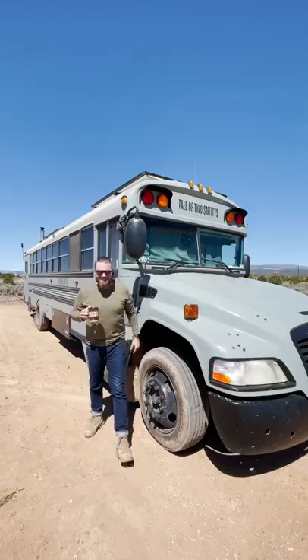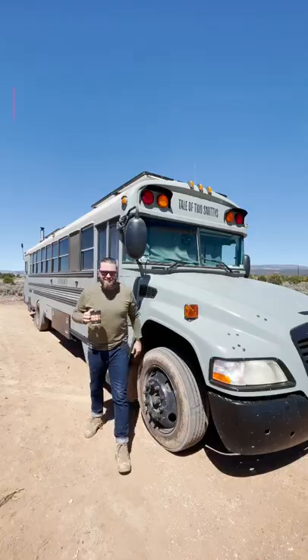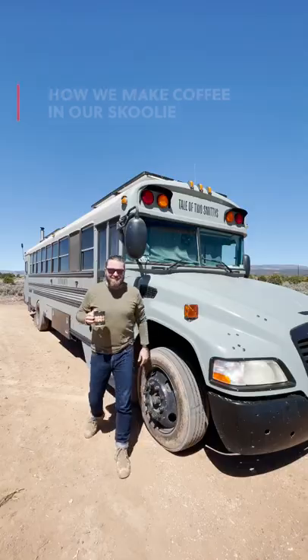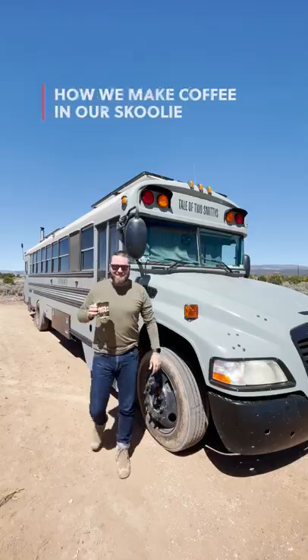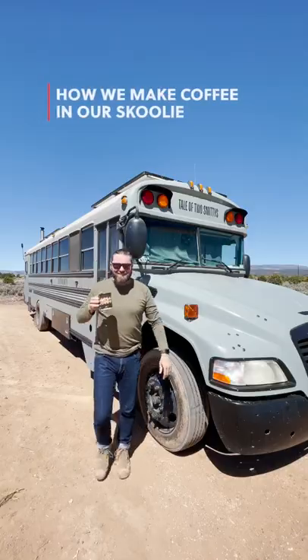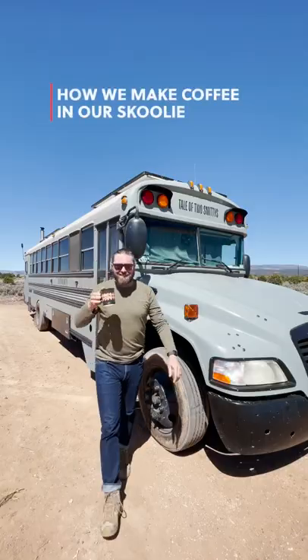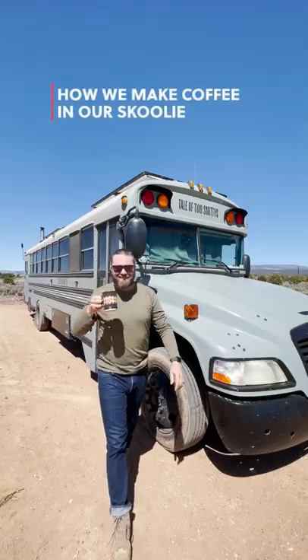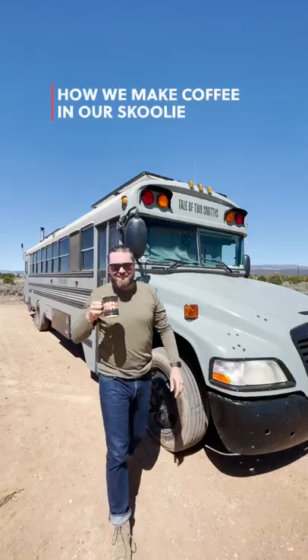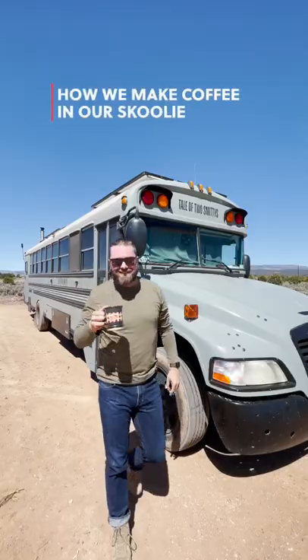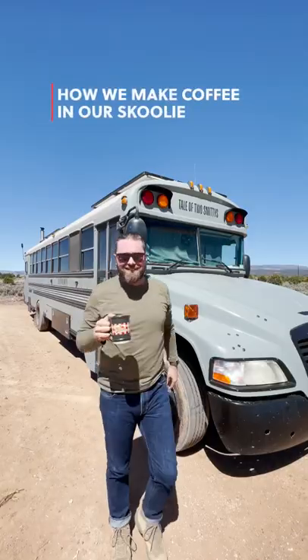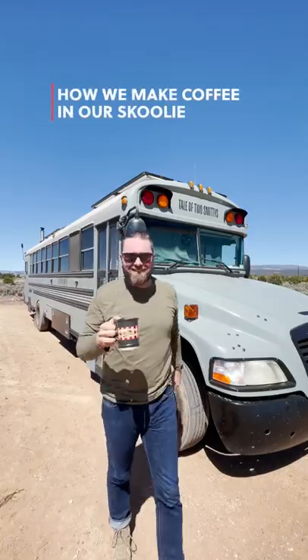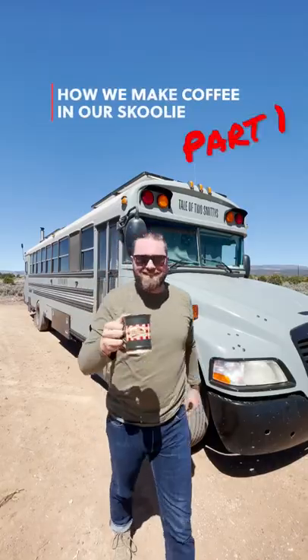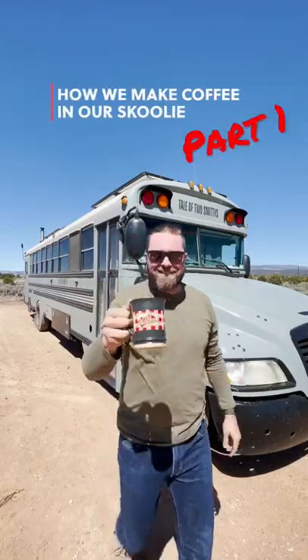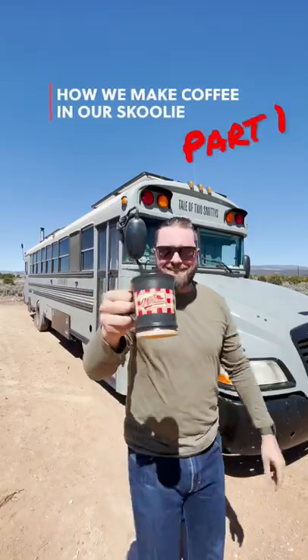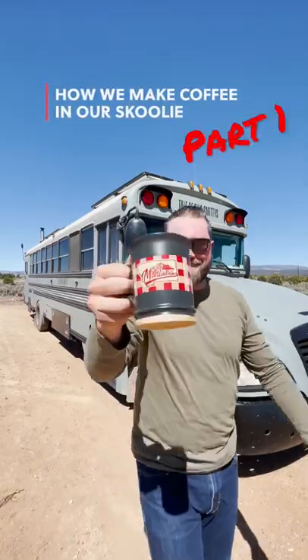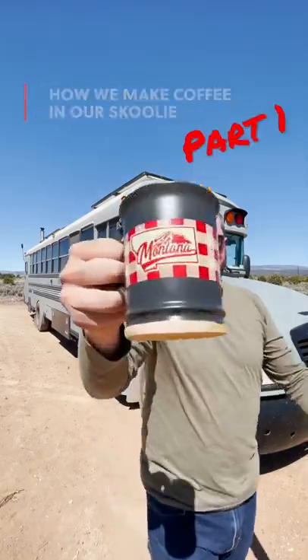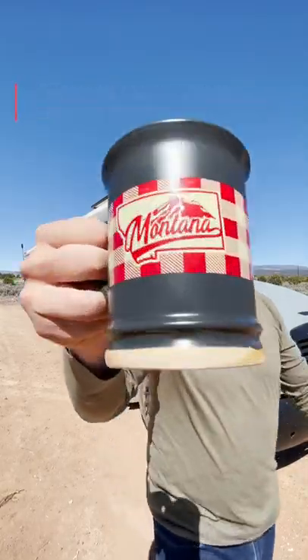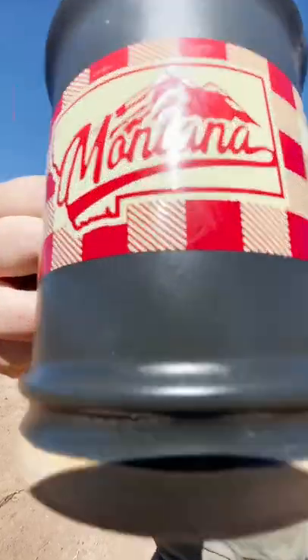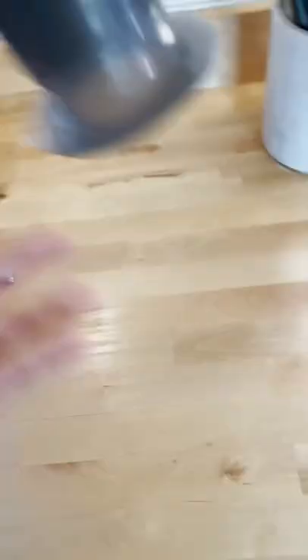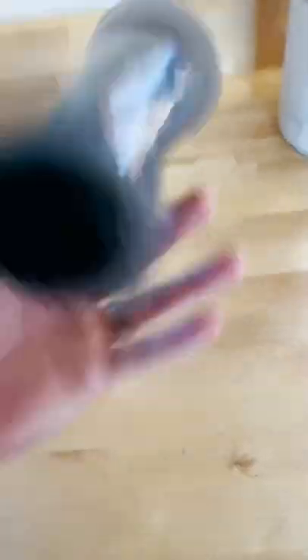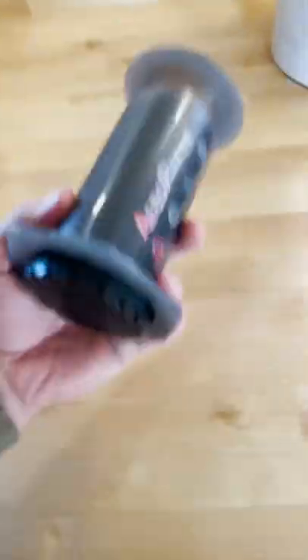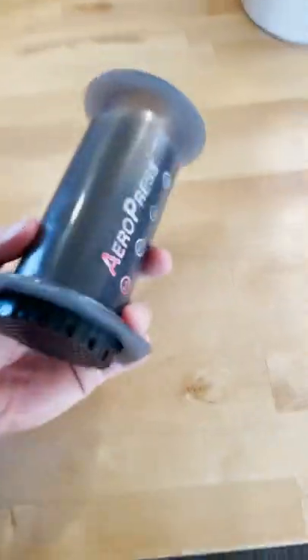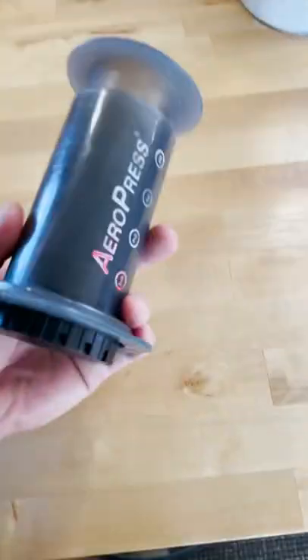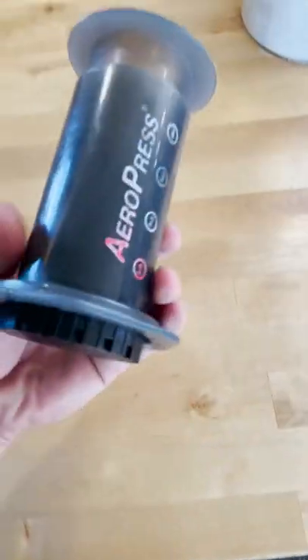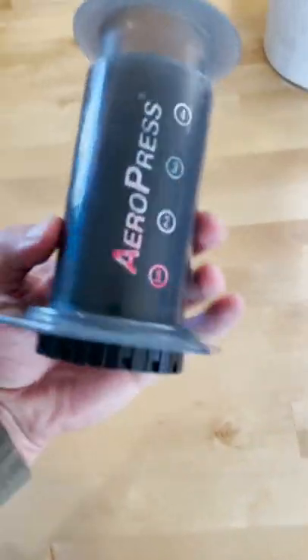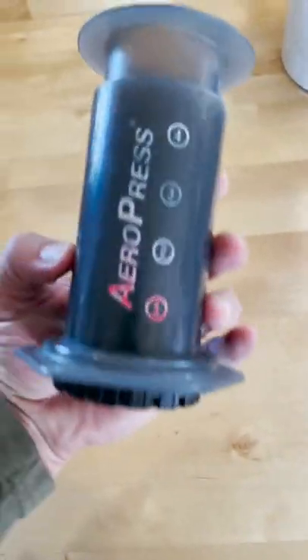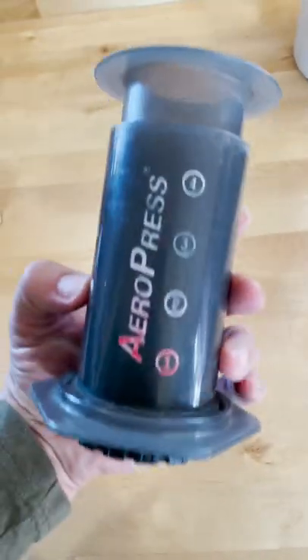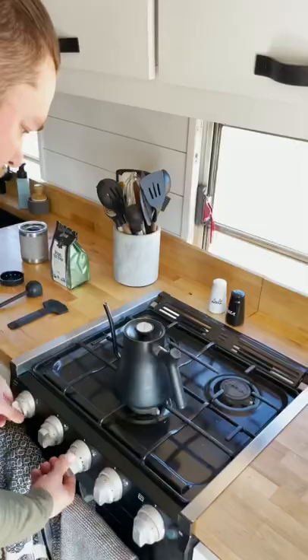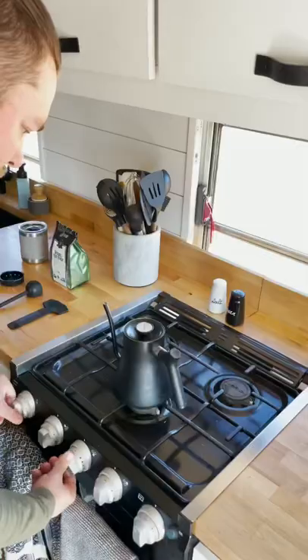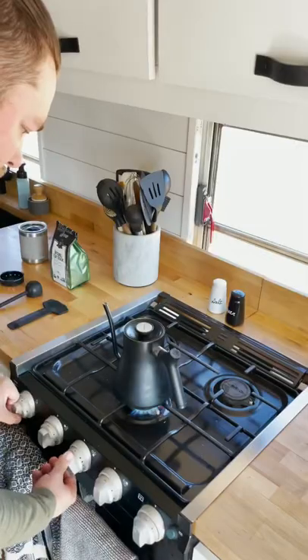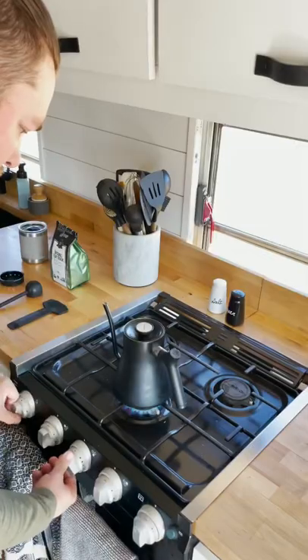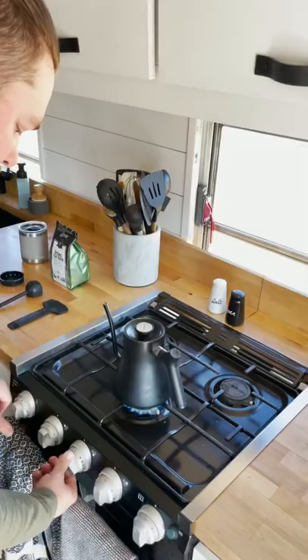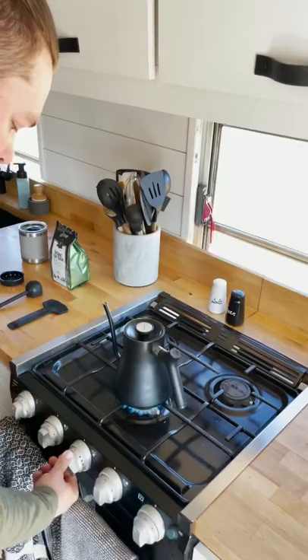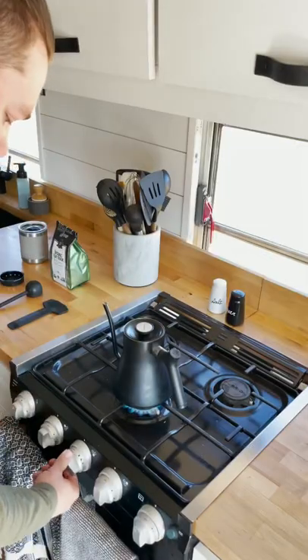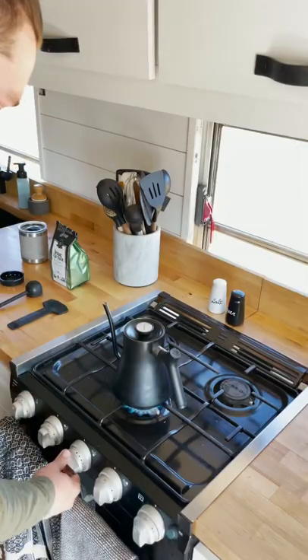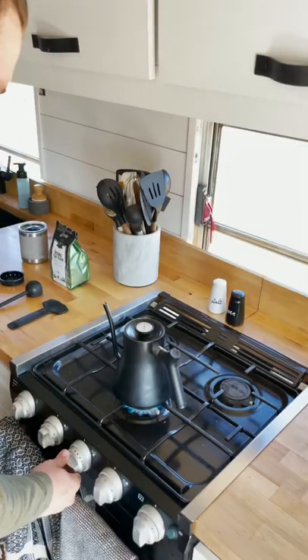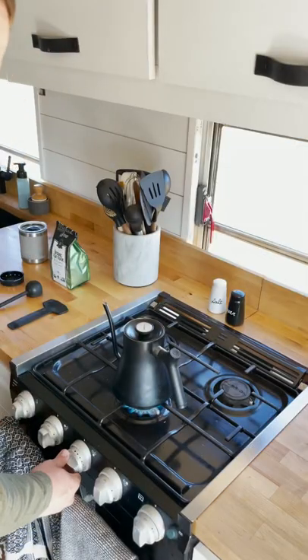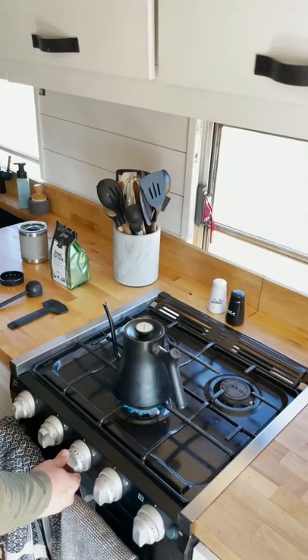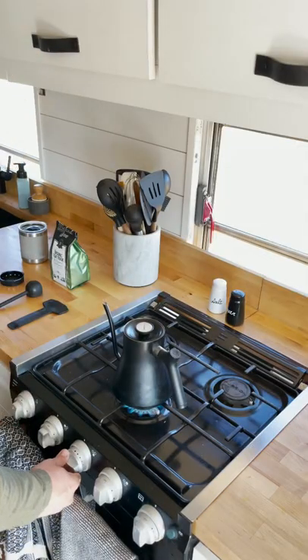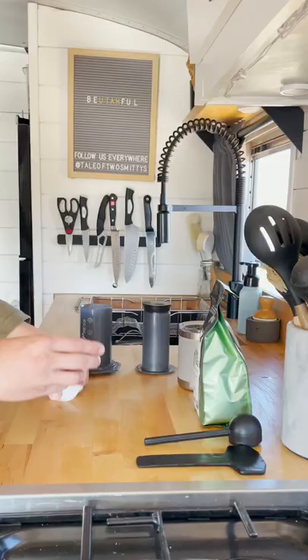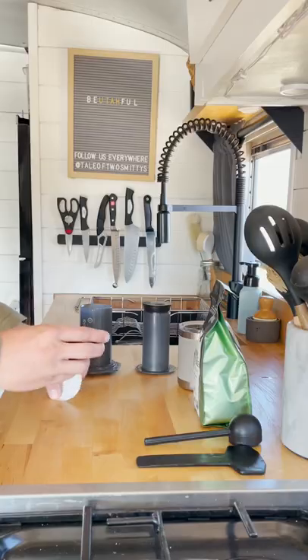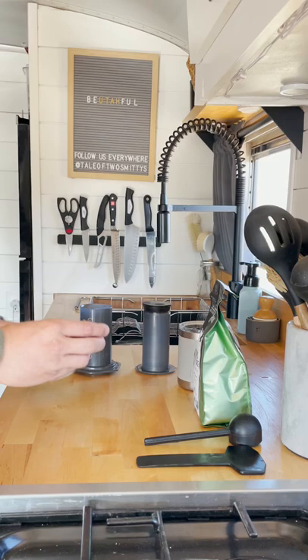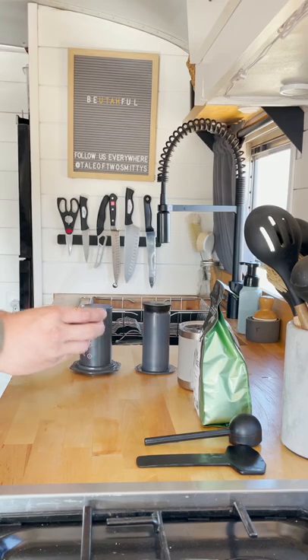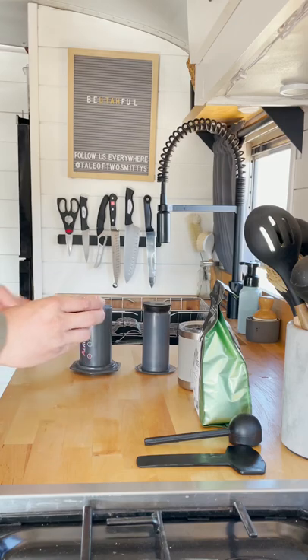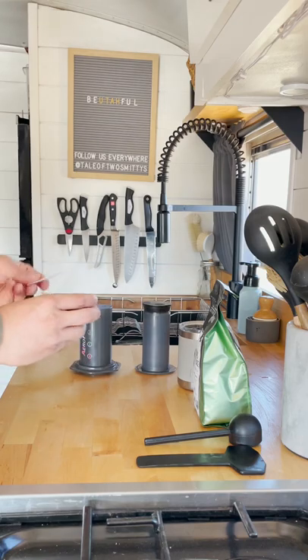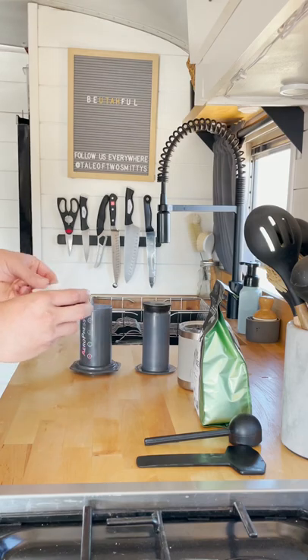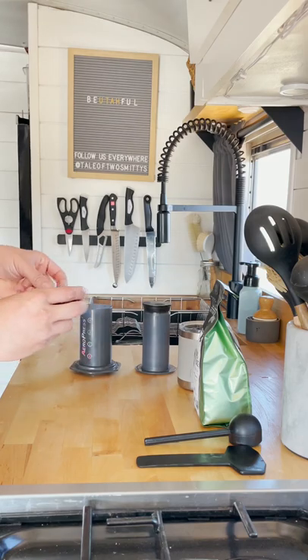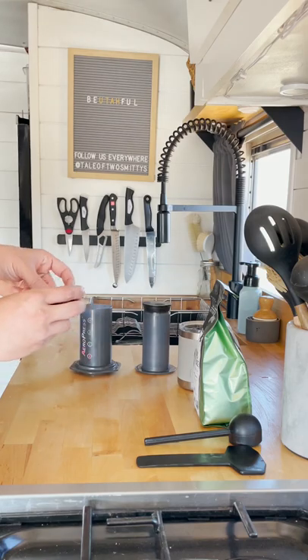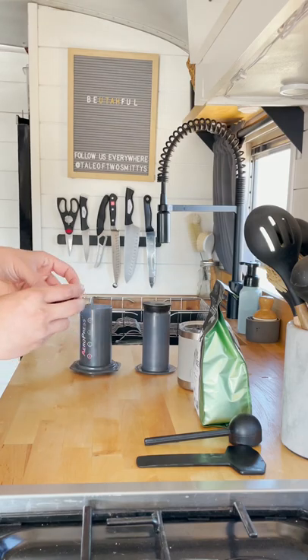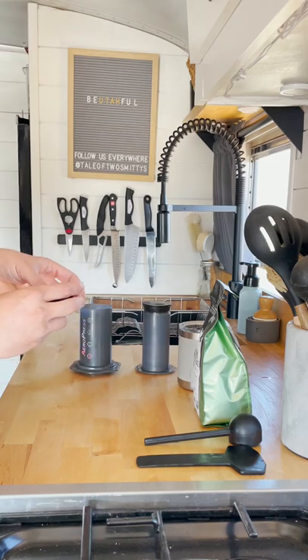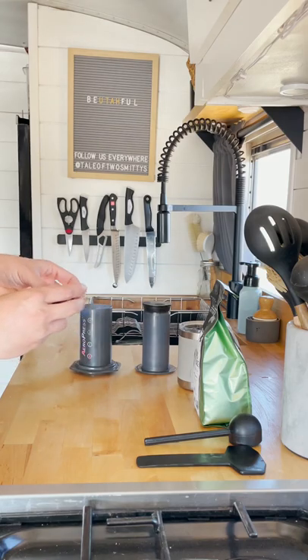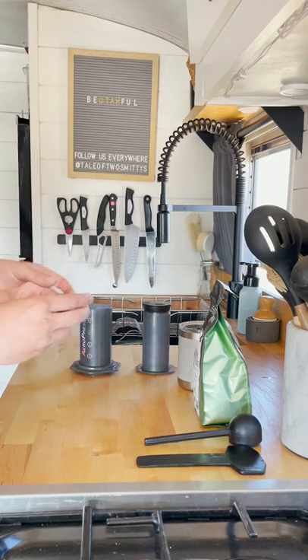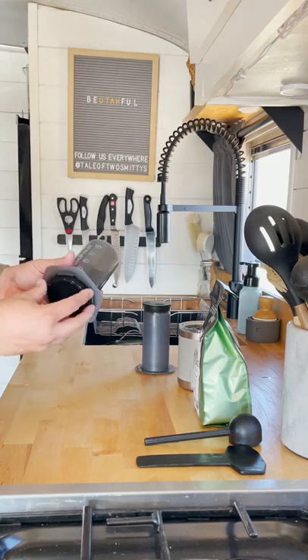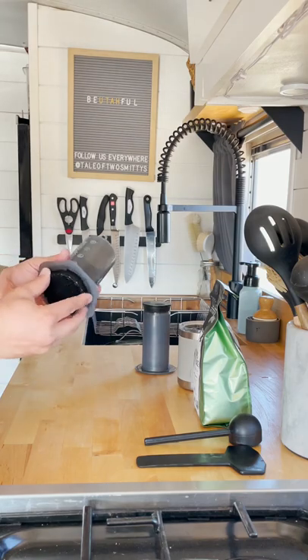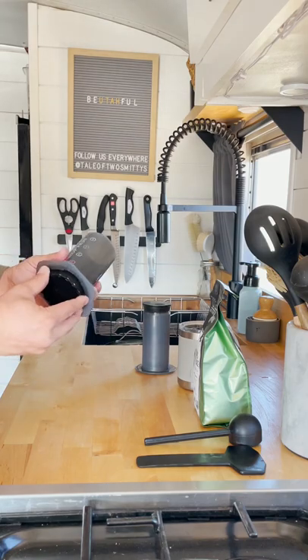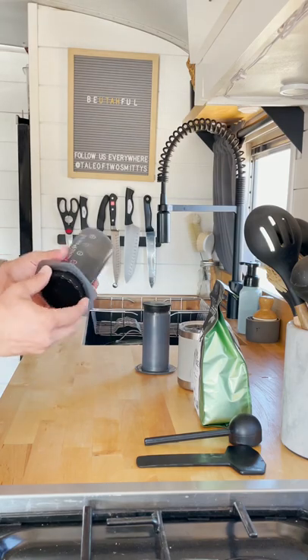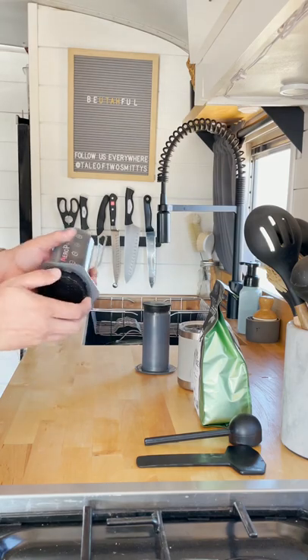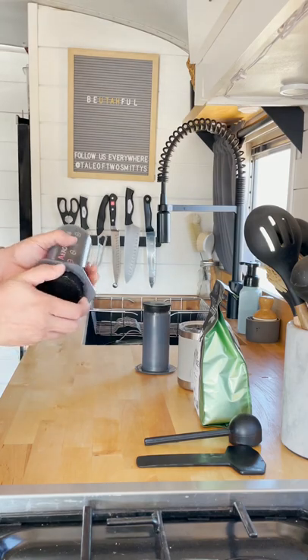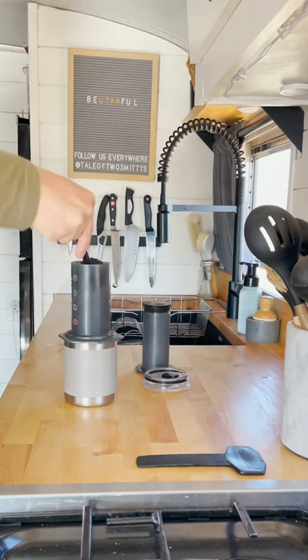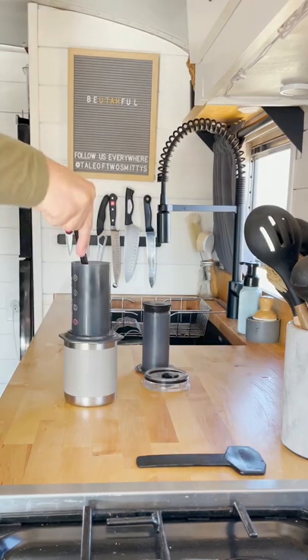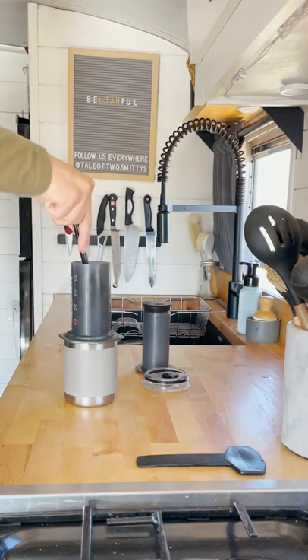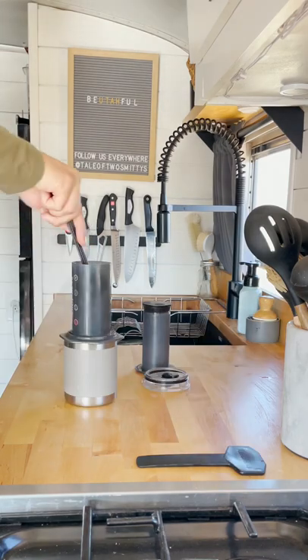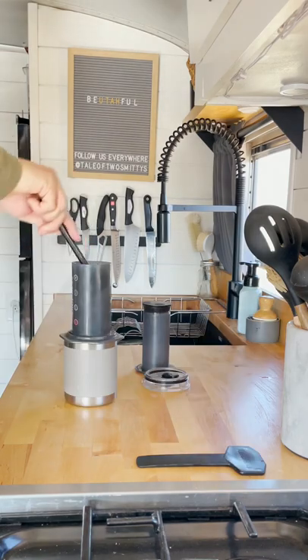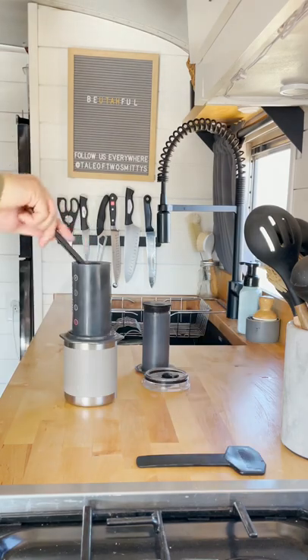This is how we make coffee in our Skoolie, Part 1. We love the AeroPress and you can find a link in the description. We put a filter in the holder, screw it in, and fill with coffee.